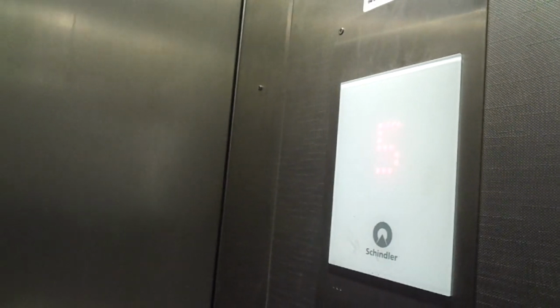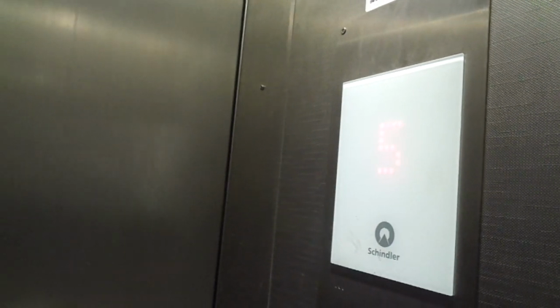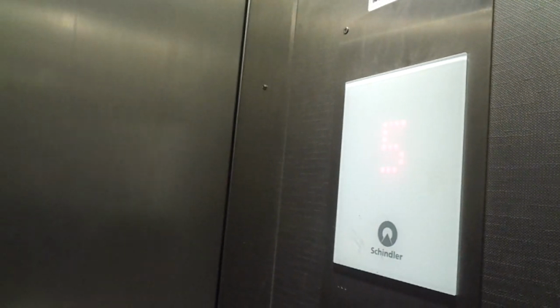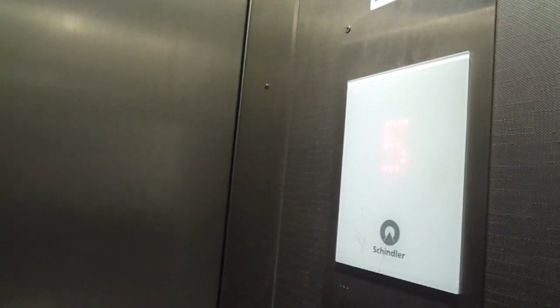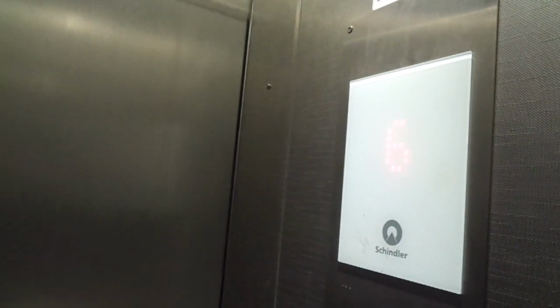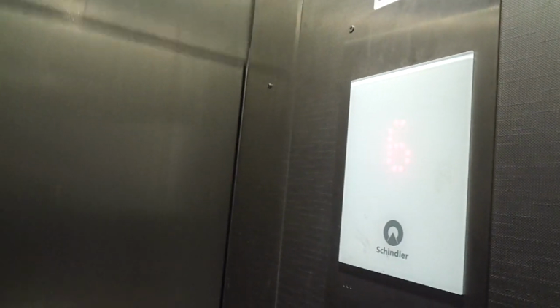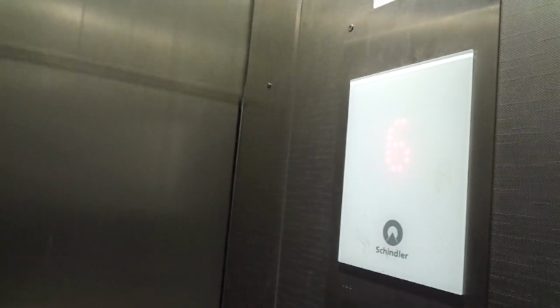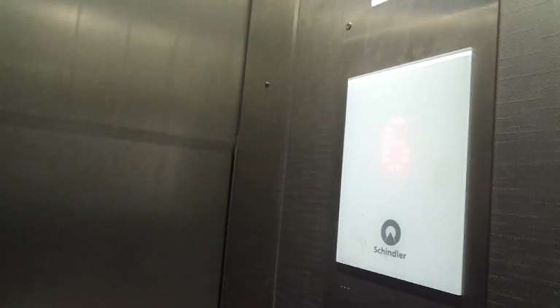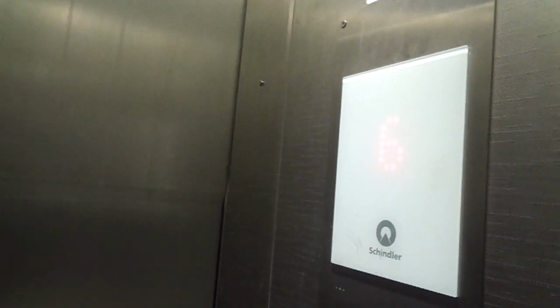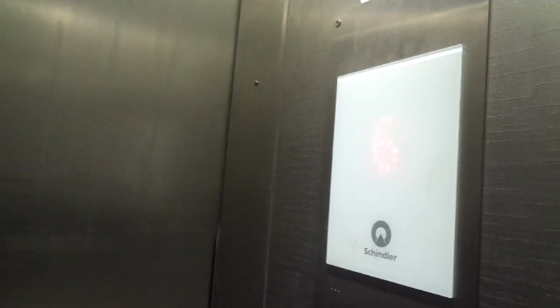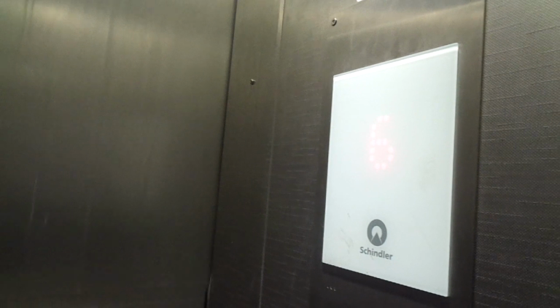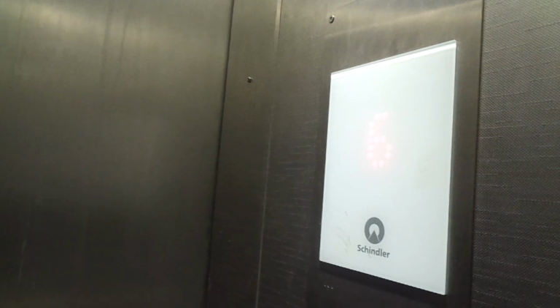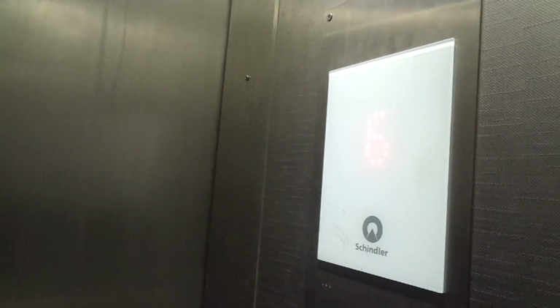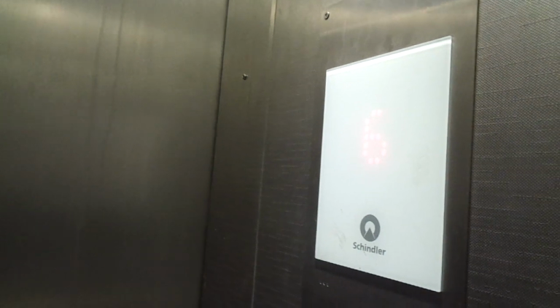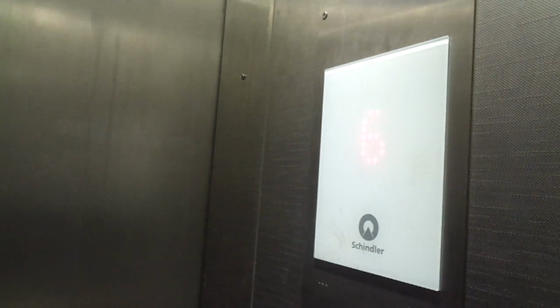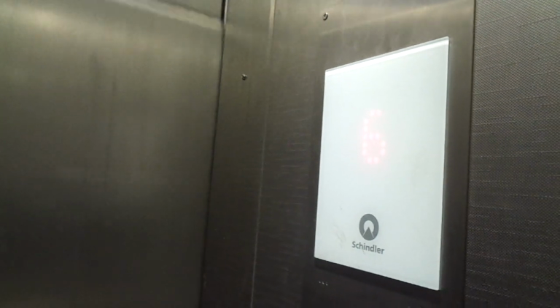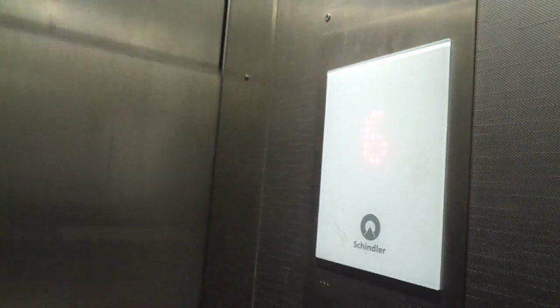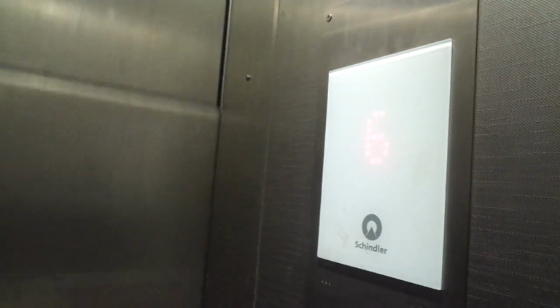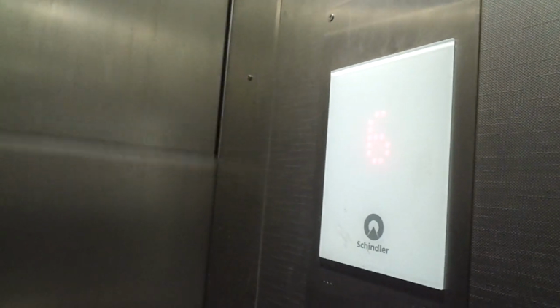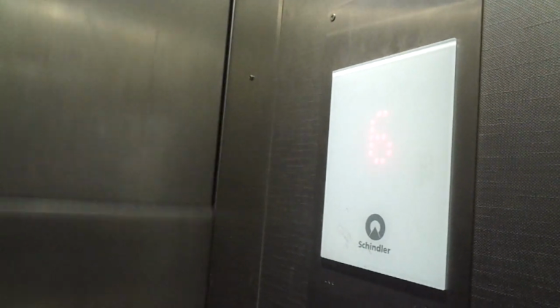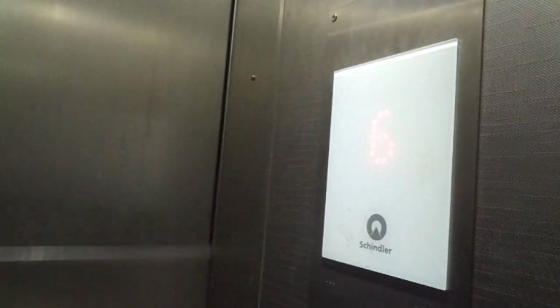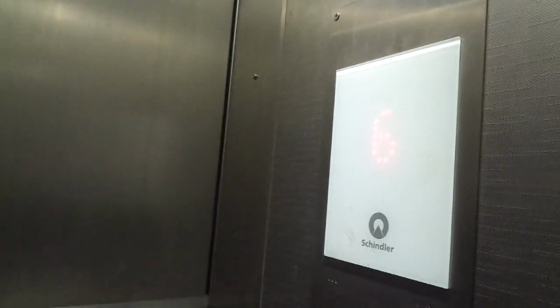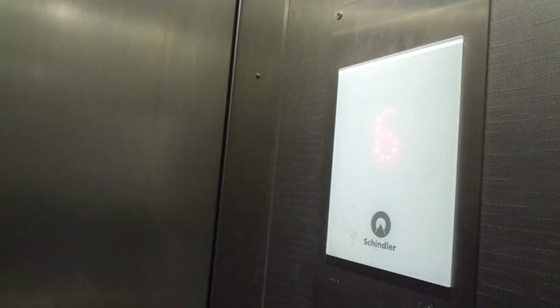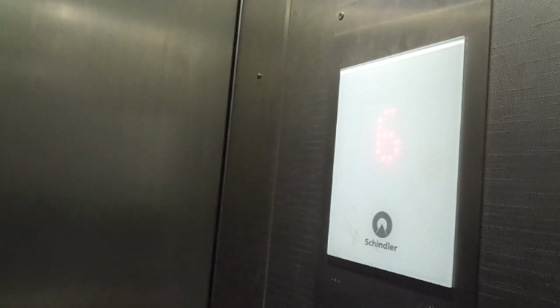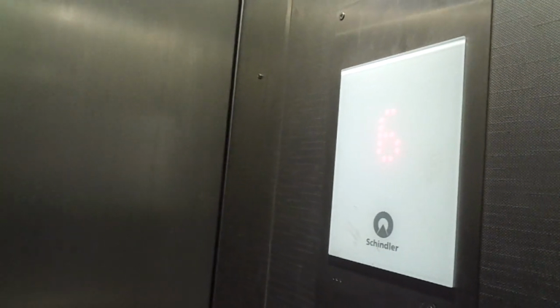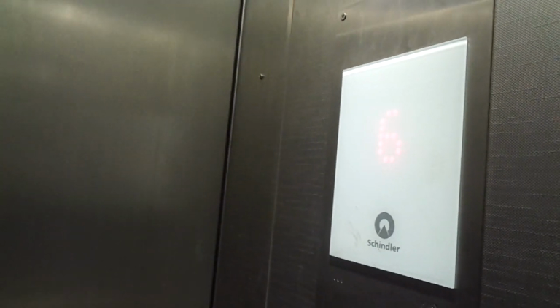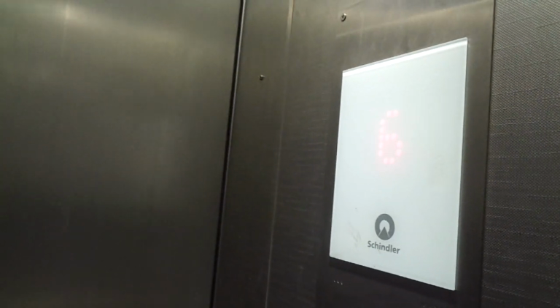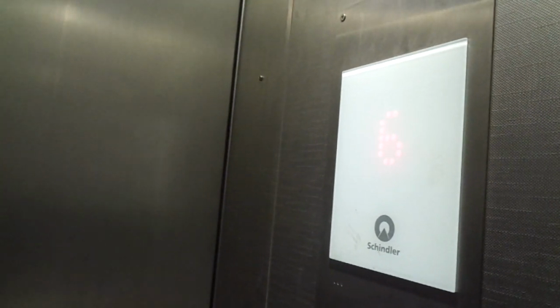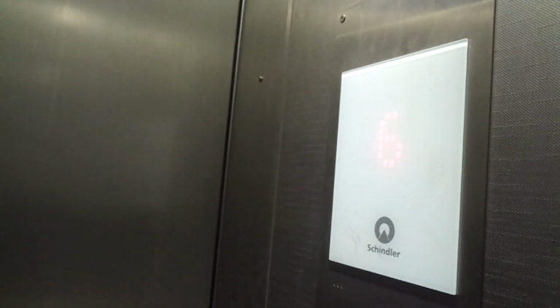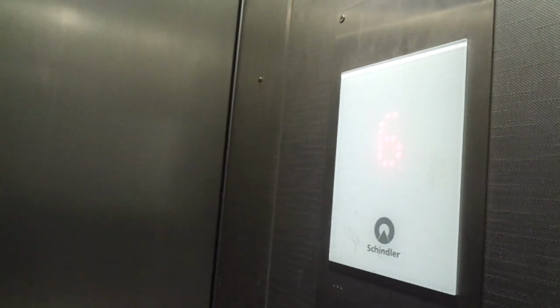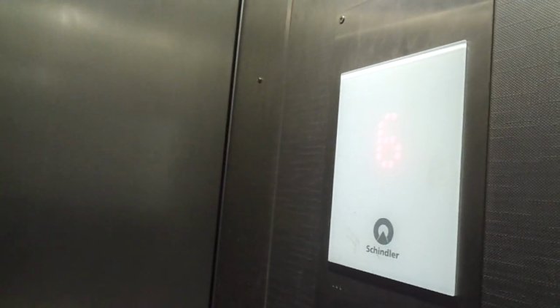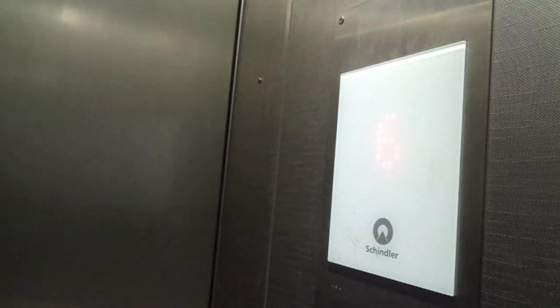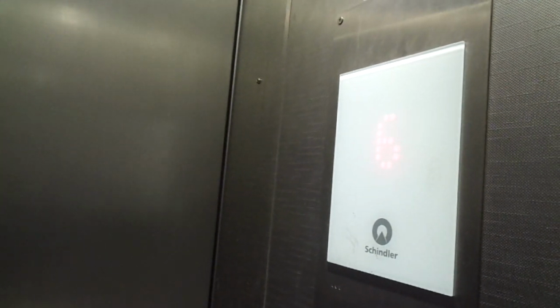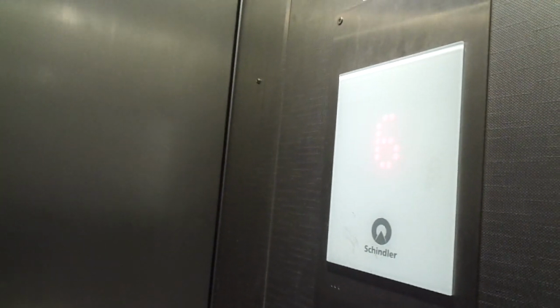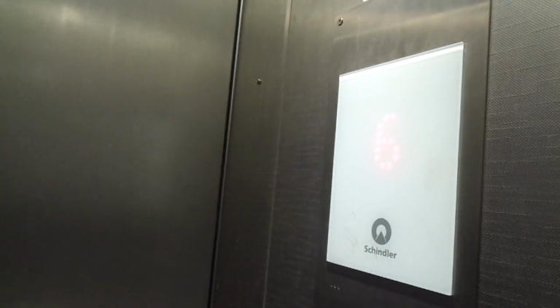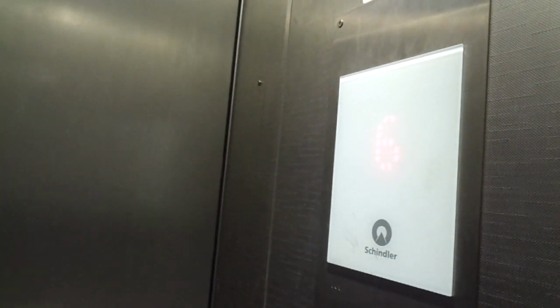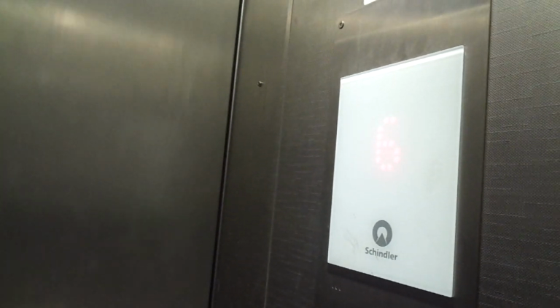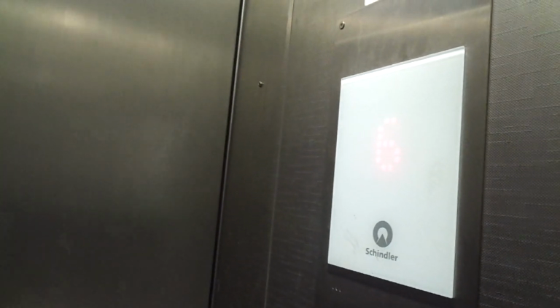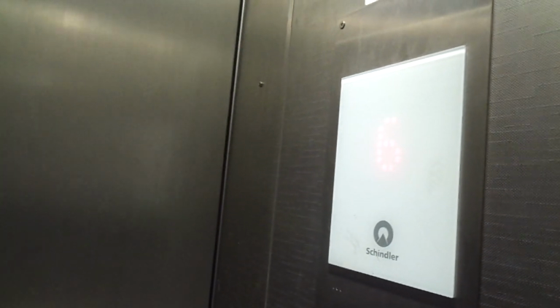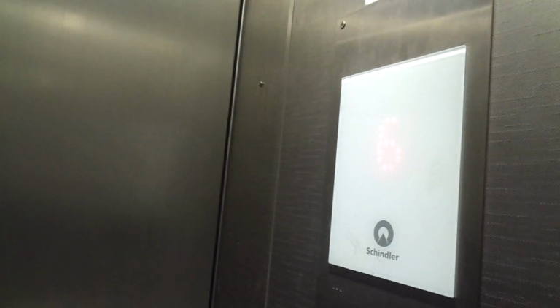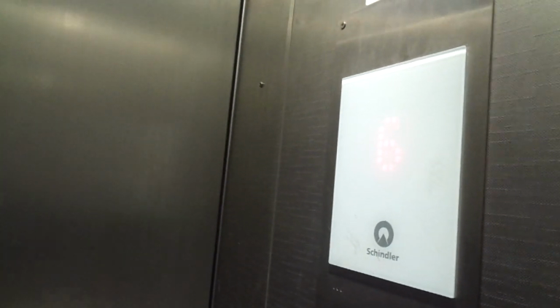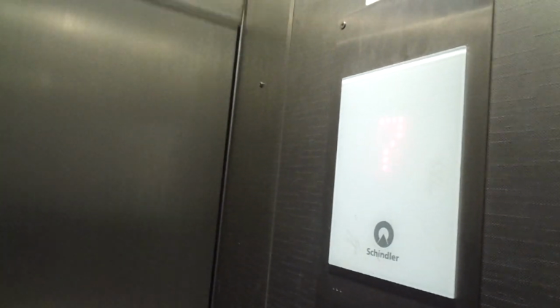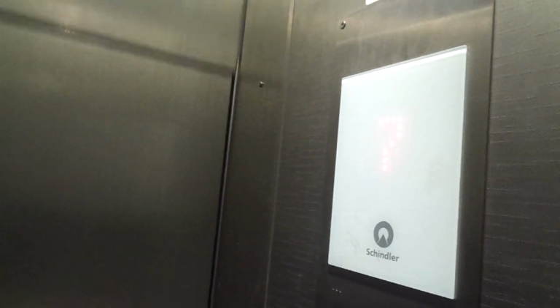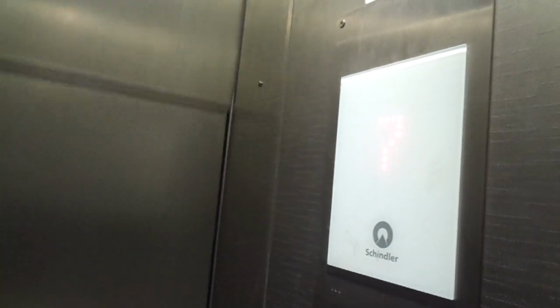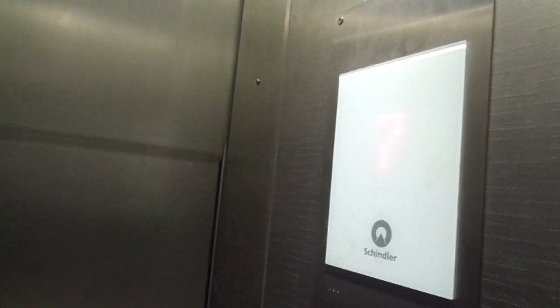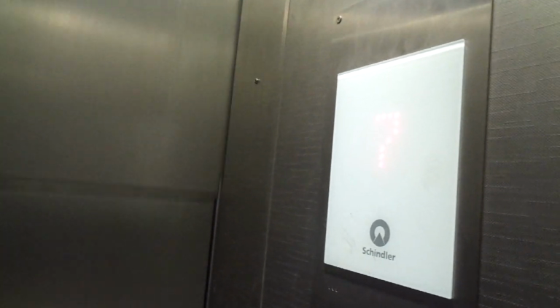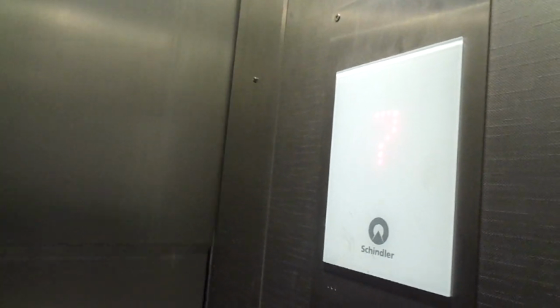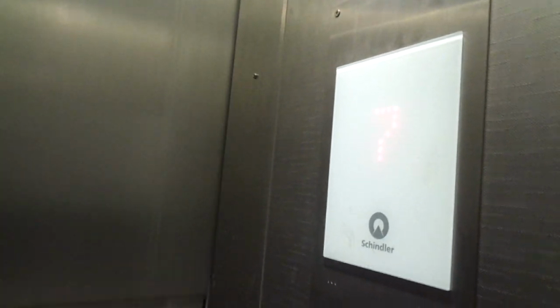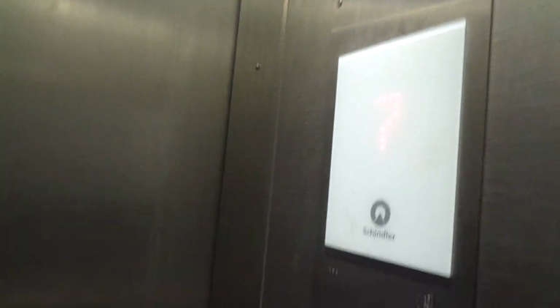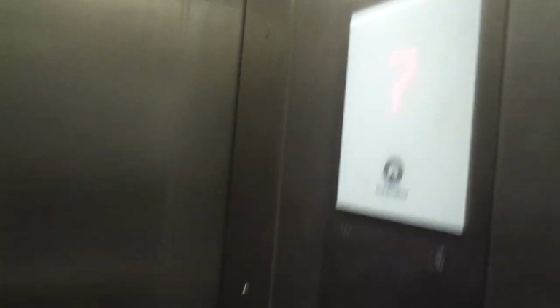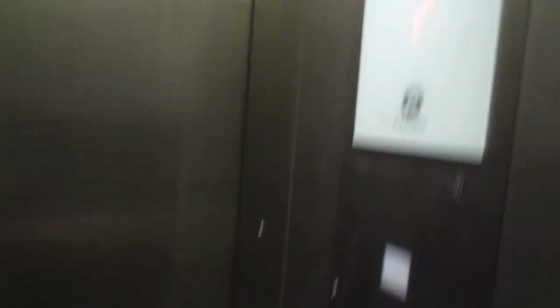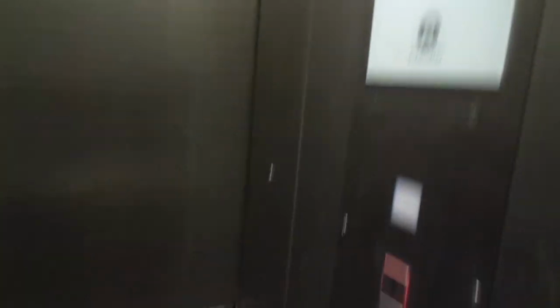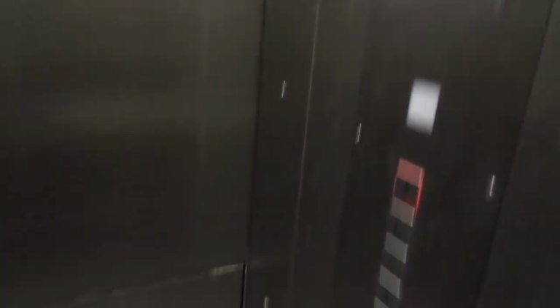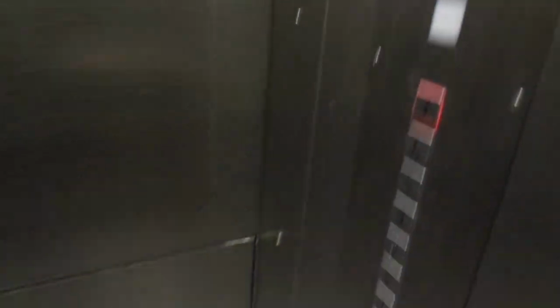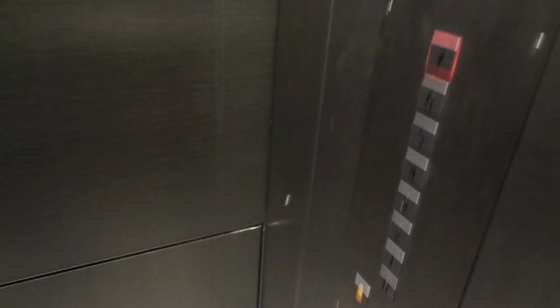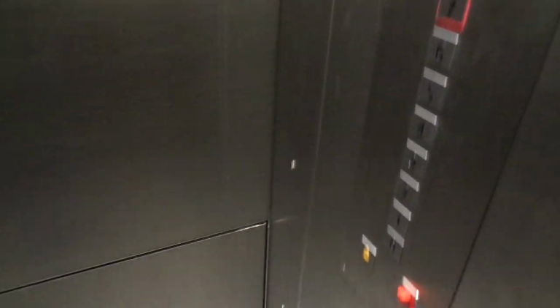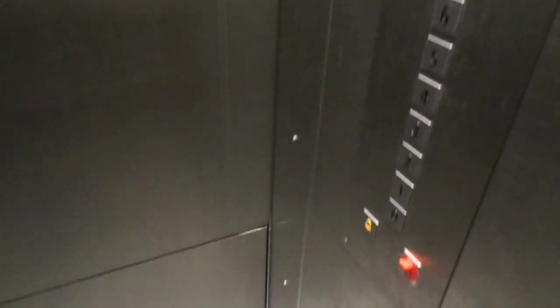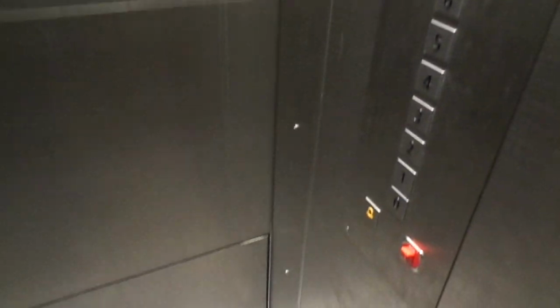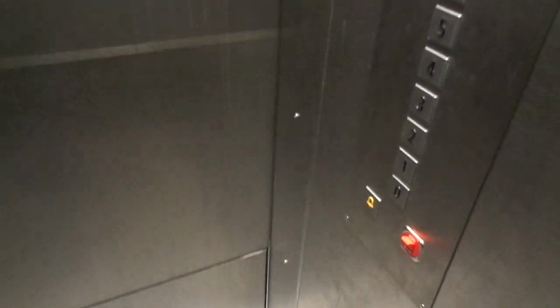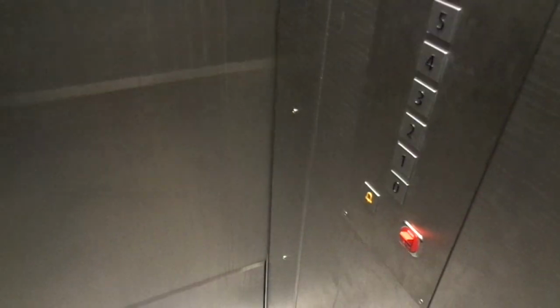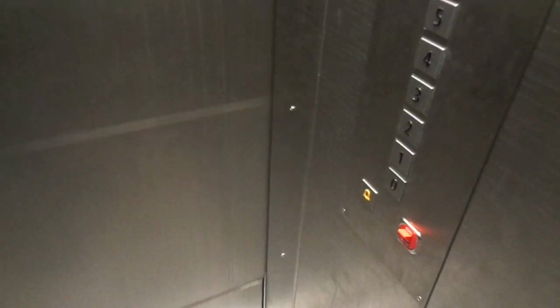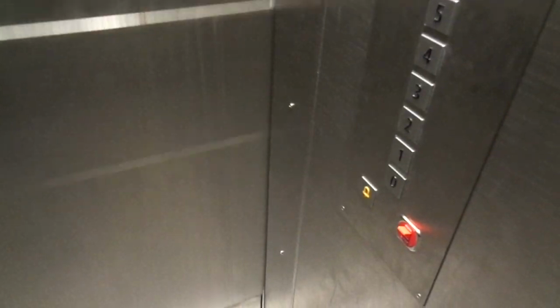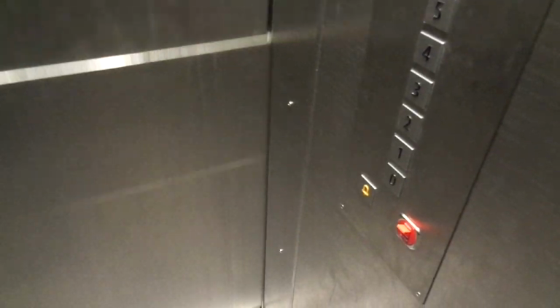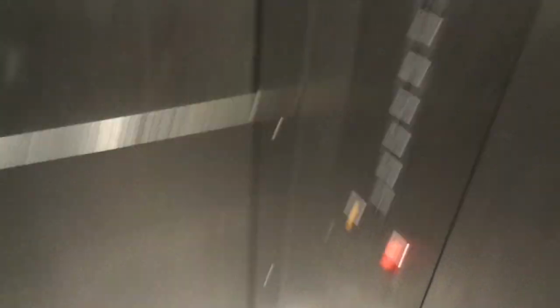So this is not a nice modernization, but it still has no inner doors. It might have been well-matched here and modernized by Schindler.